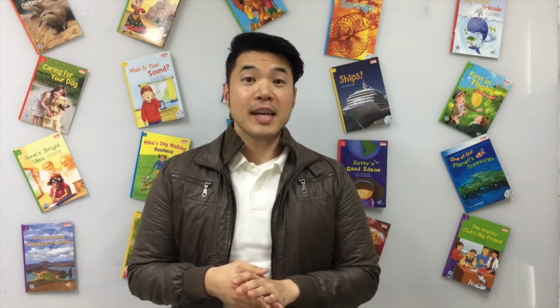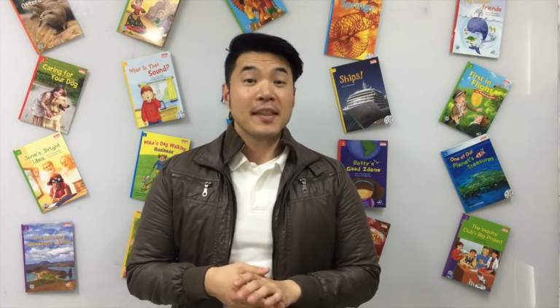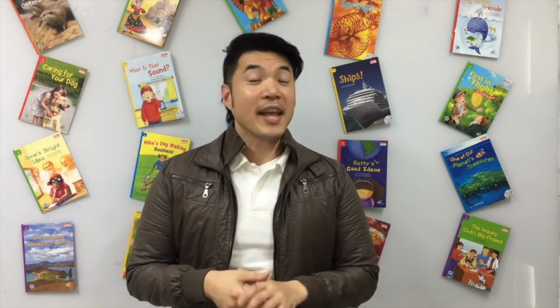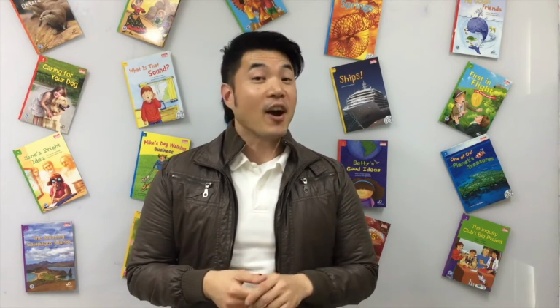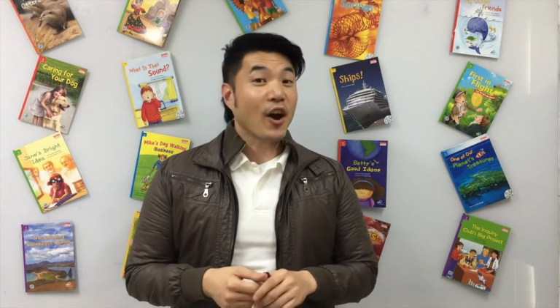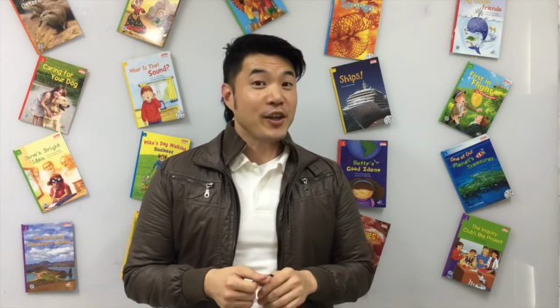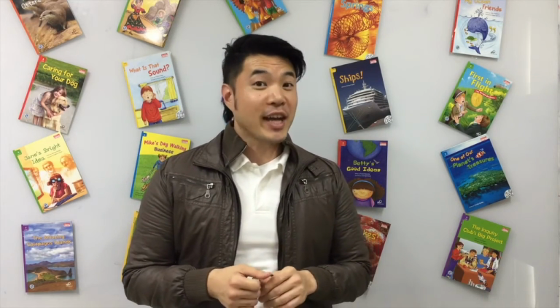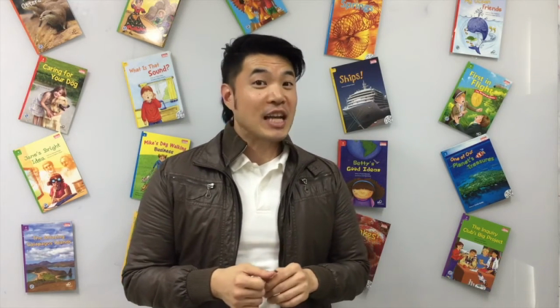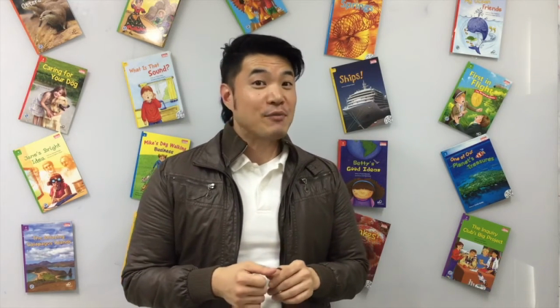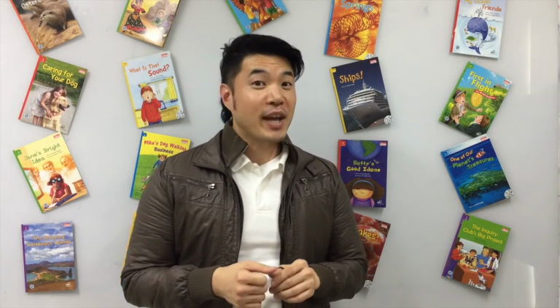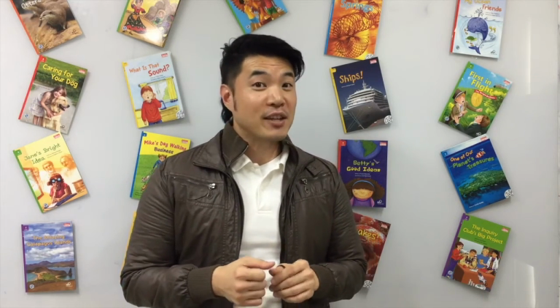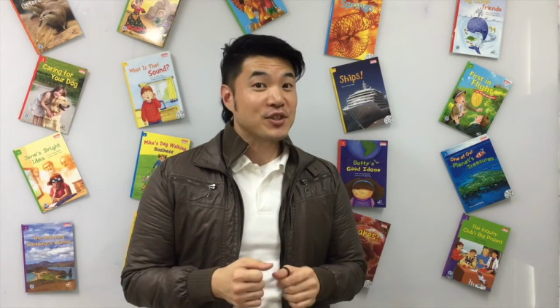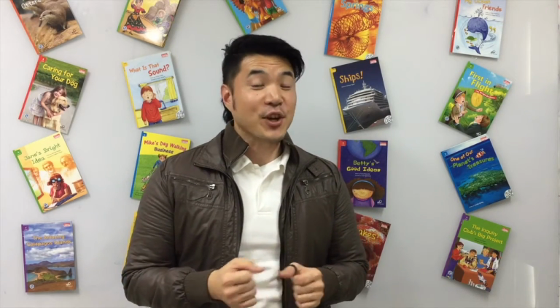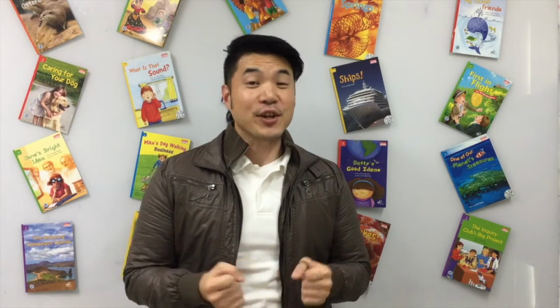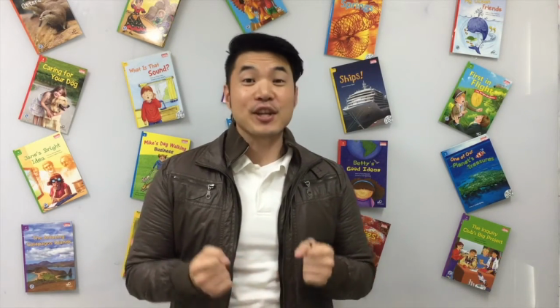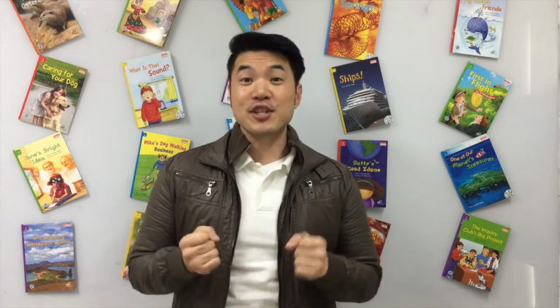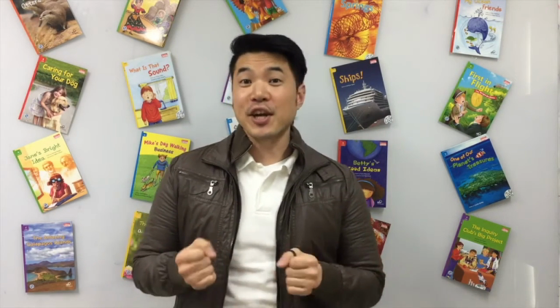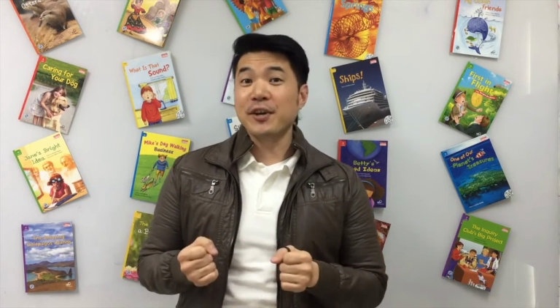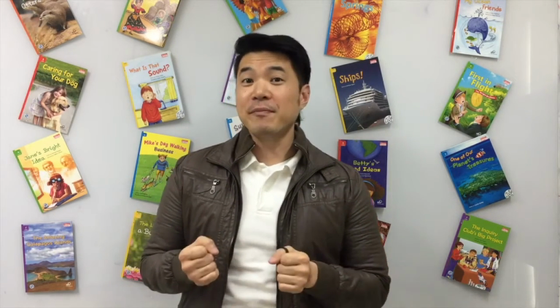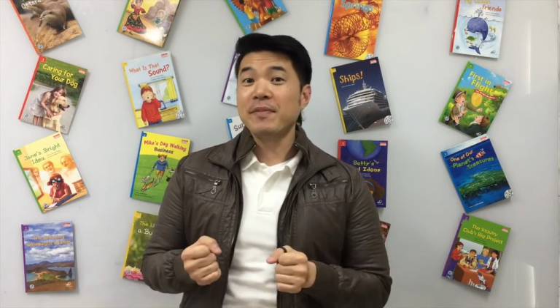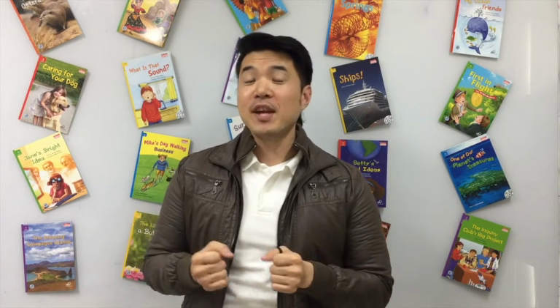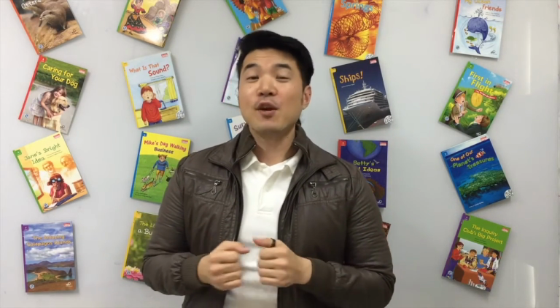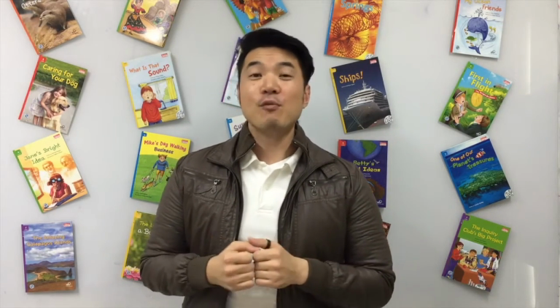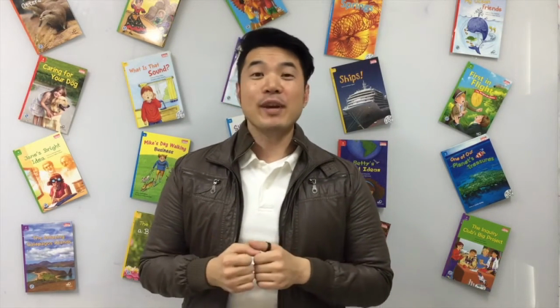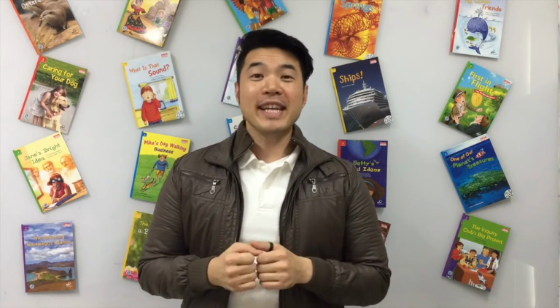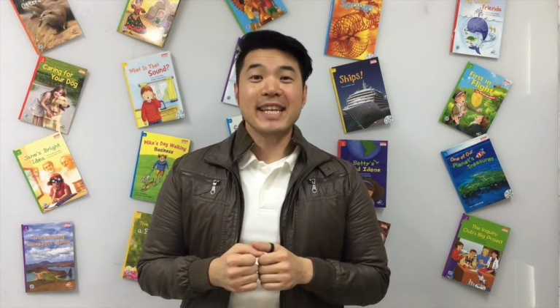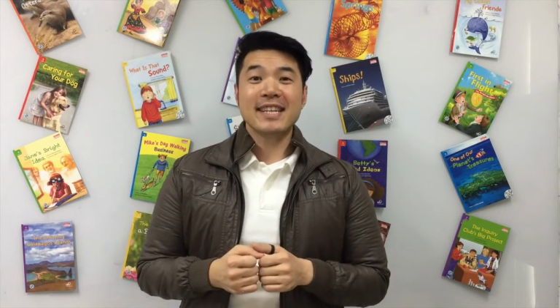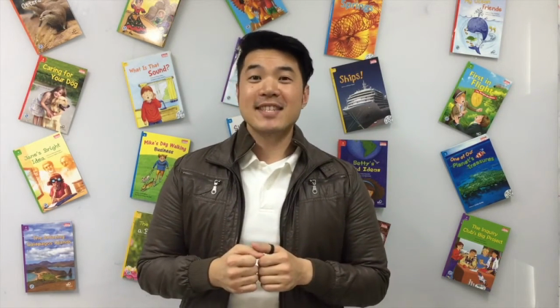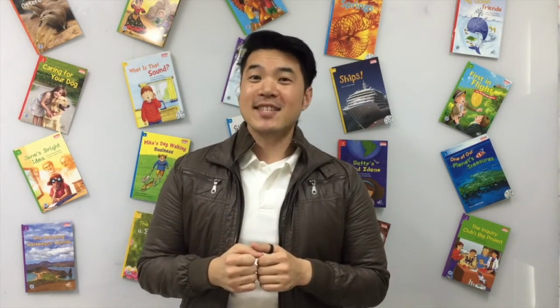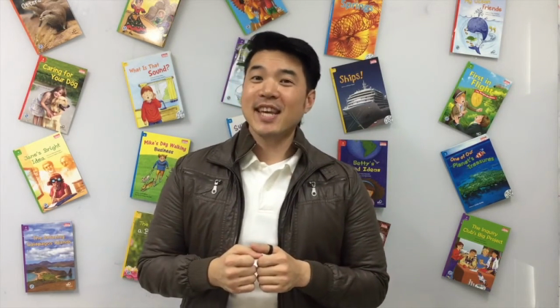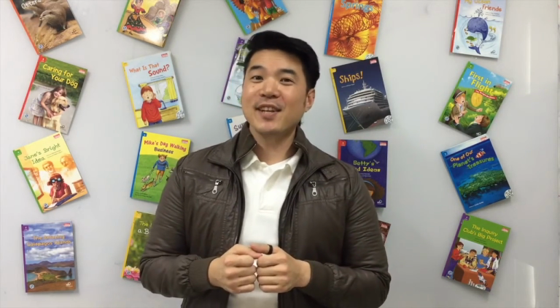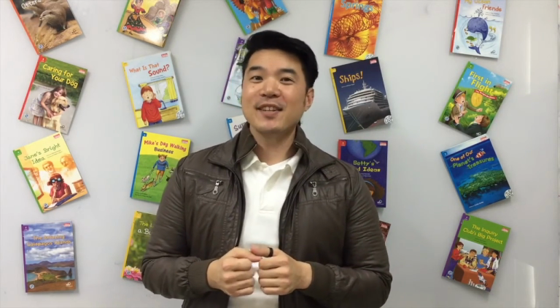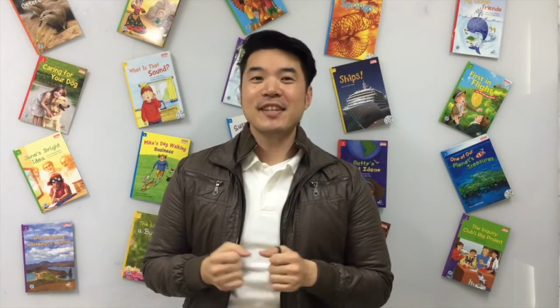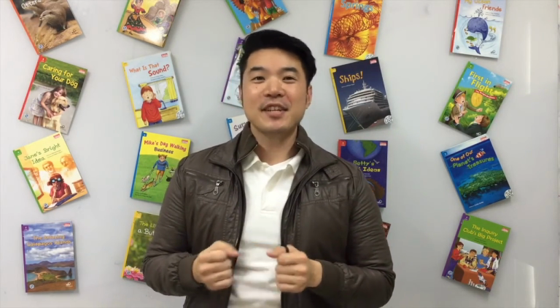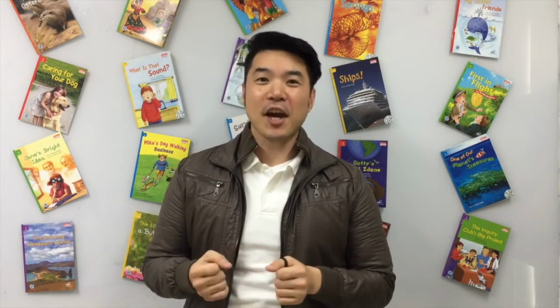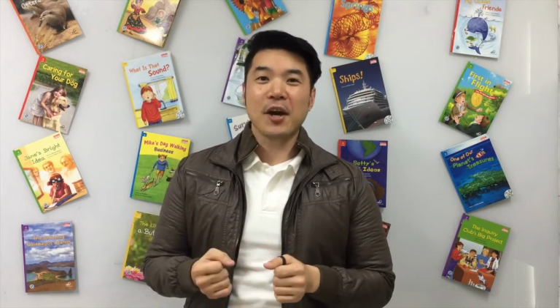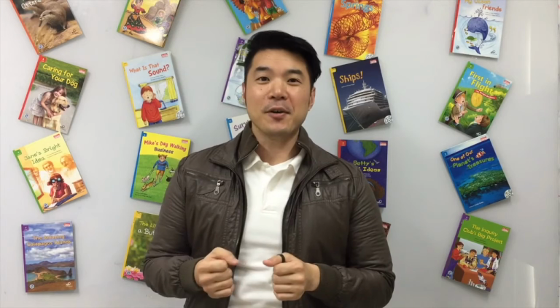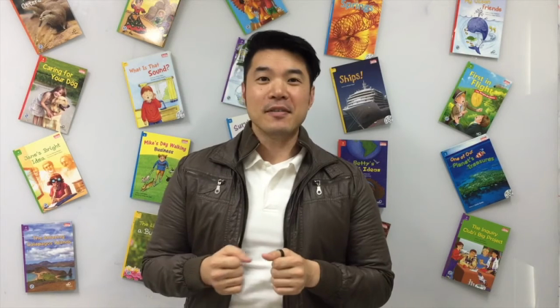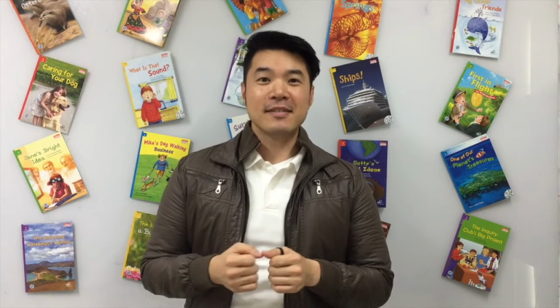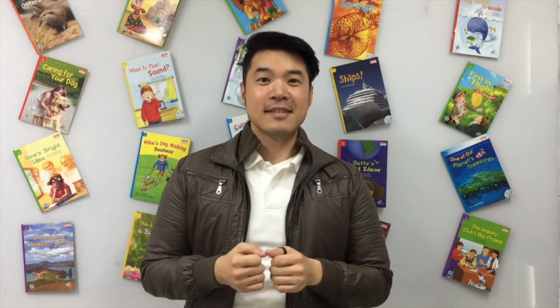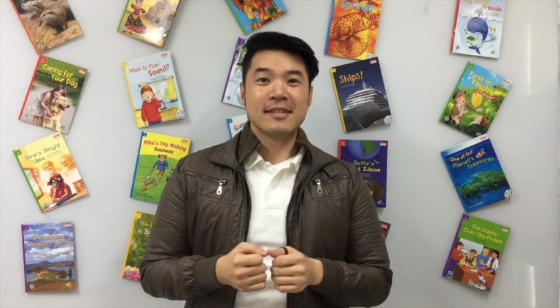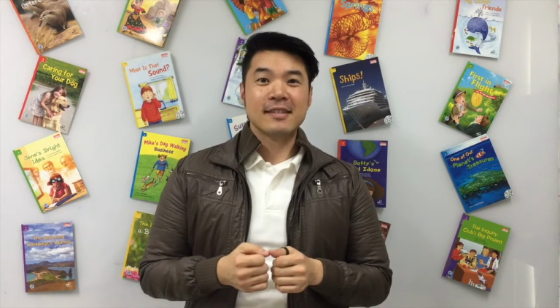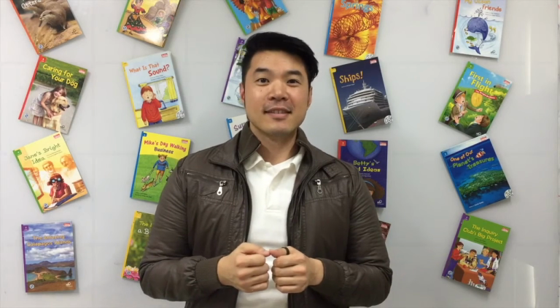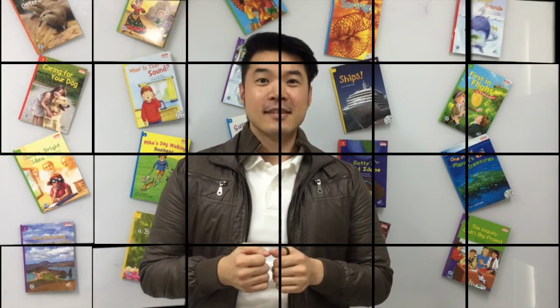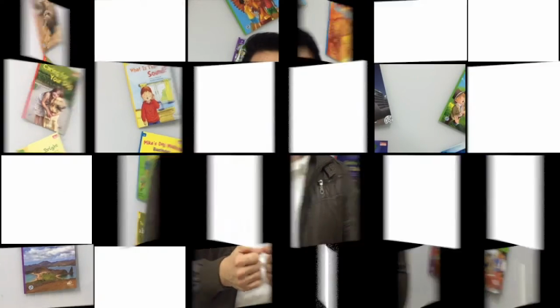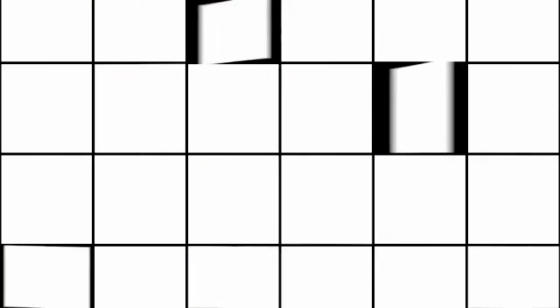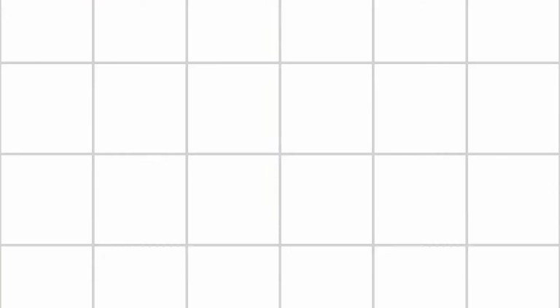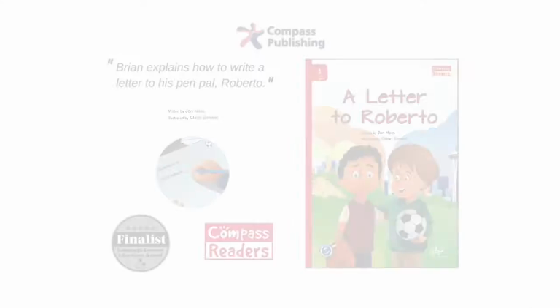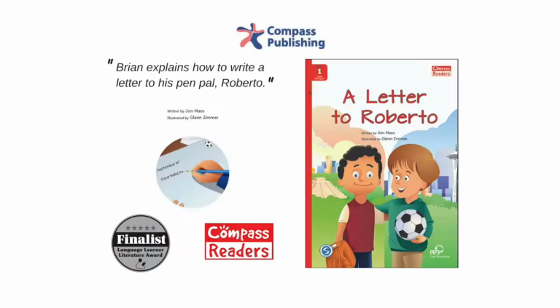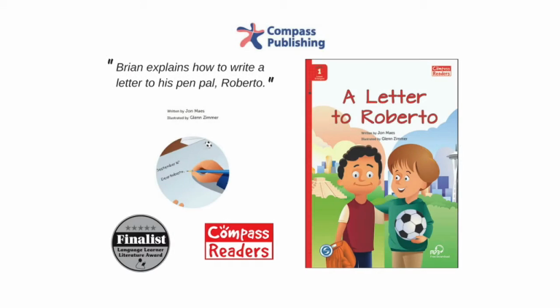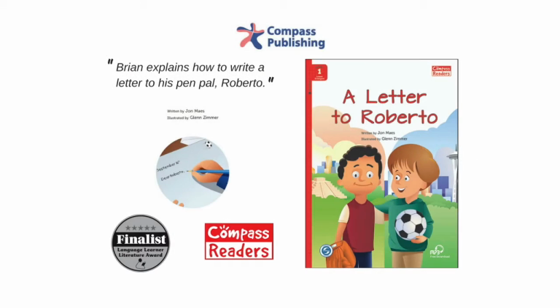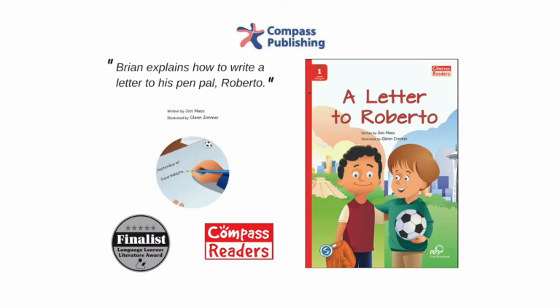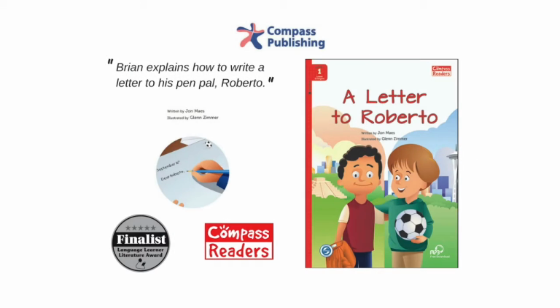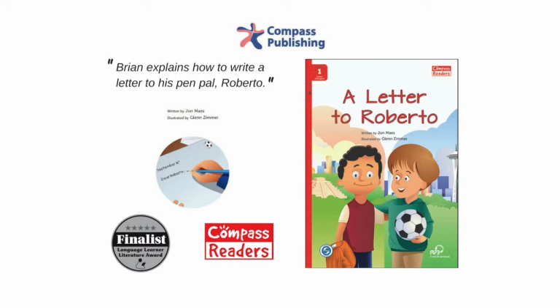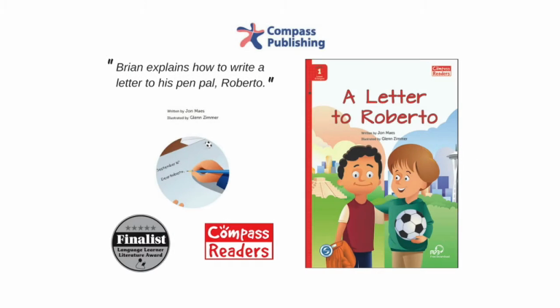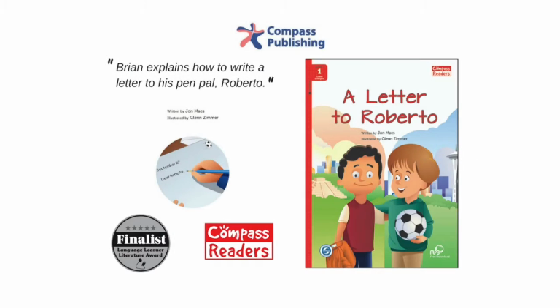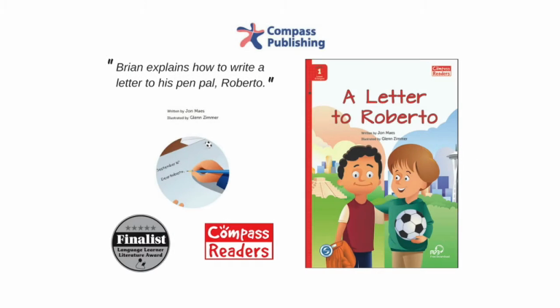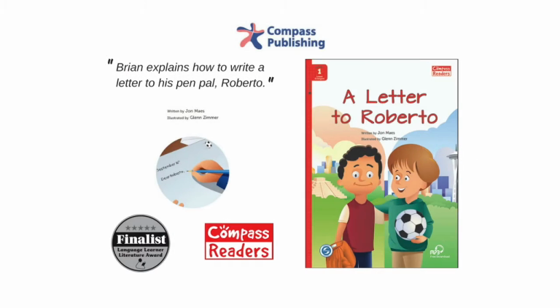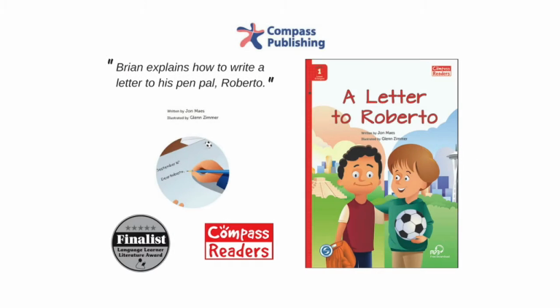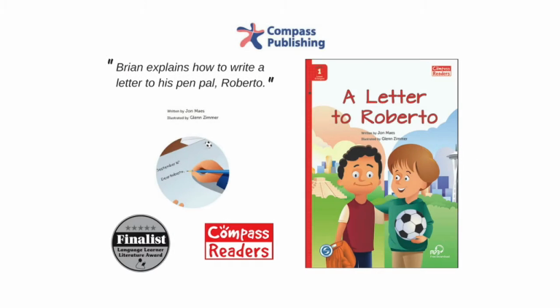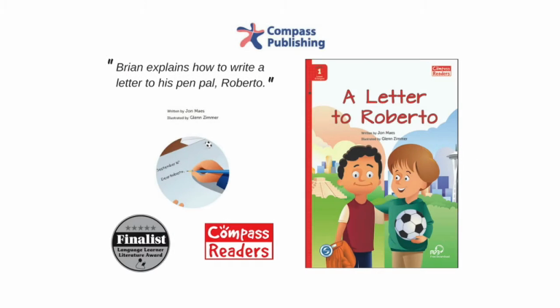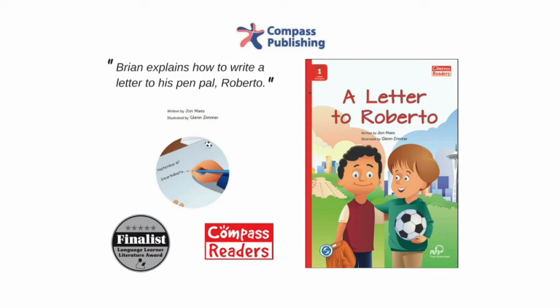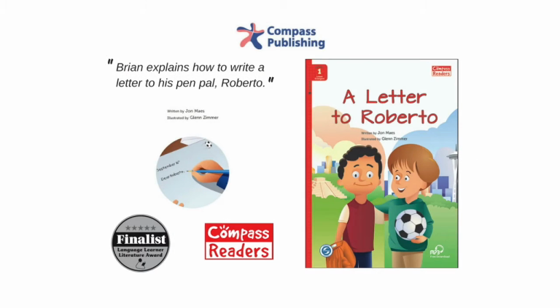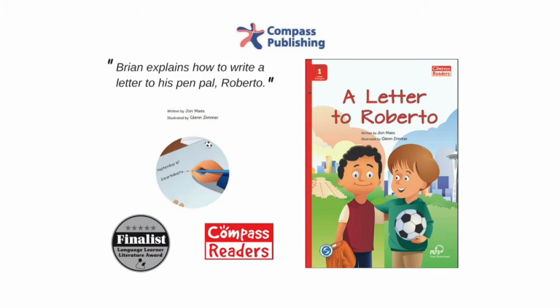Now are you guys ready to start our show? Reading Skill Go! A Letter to Roberto.